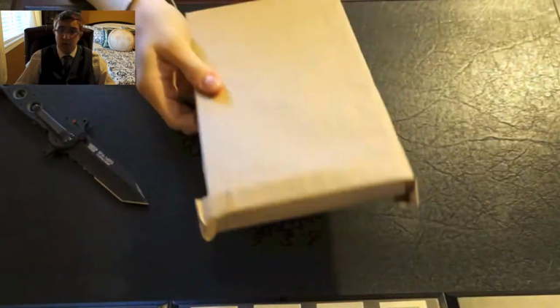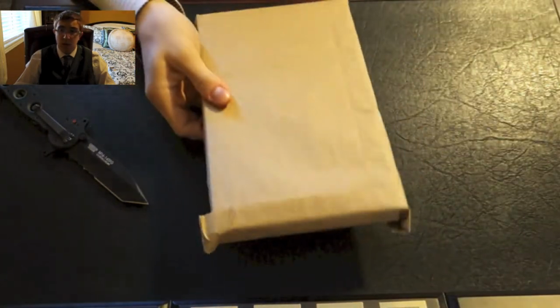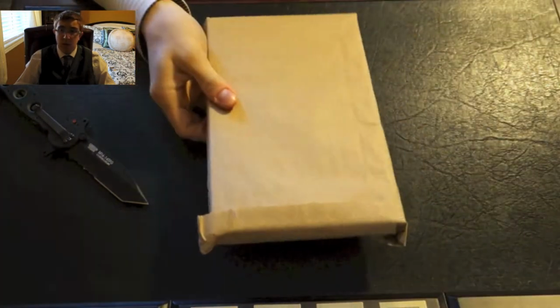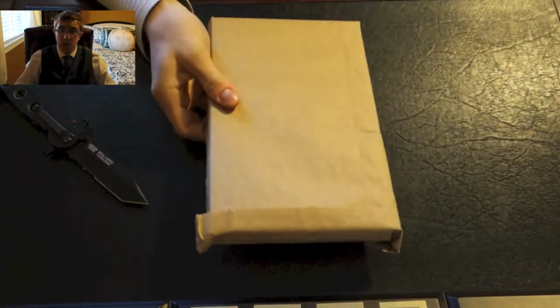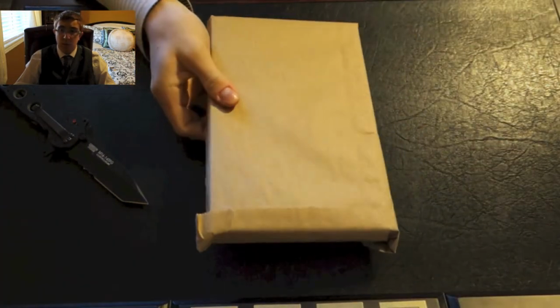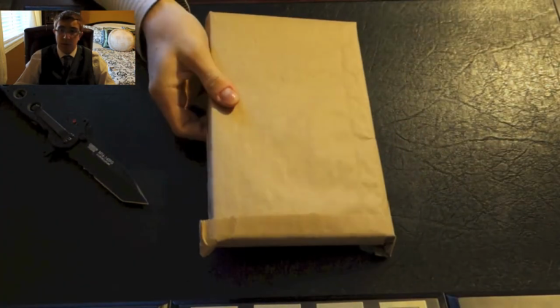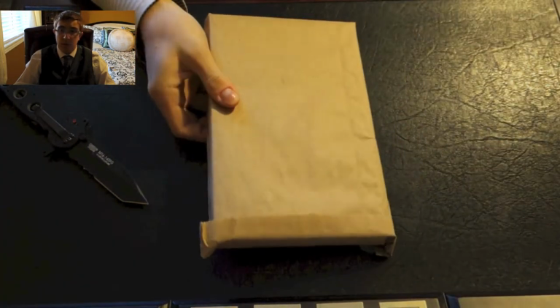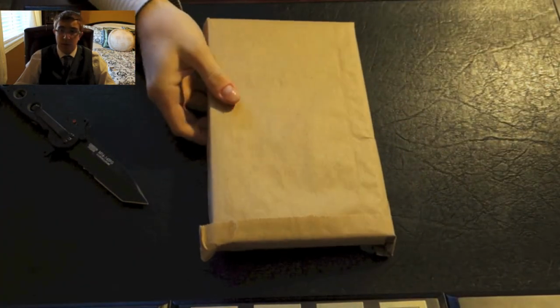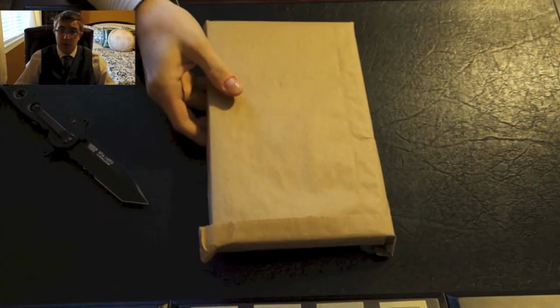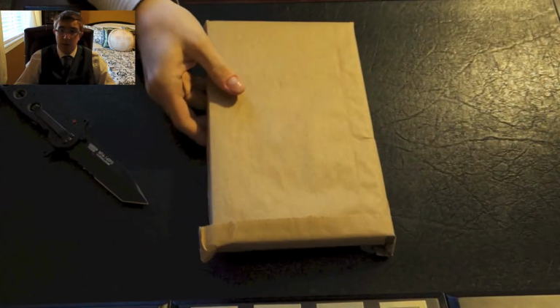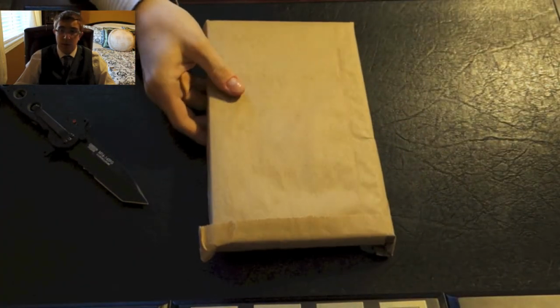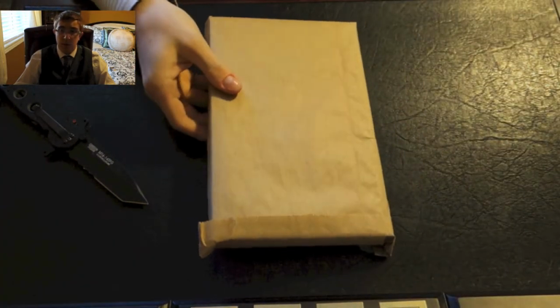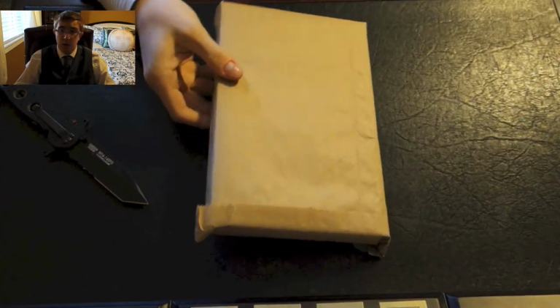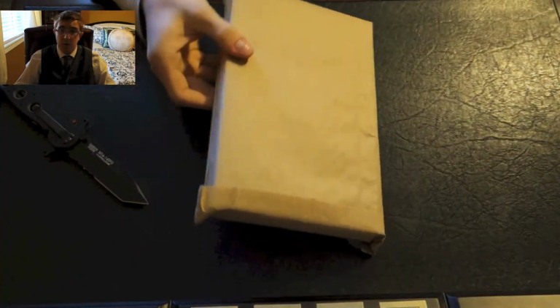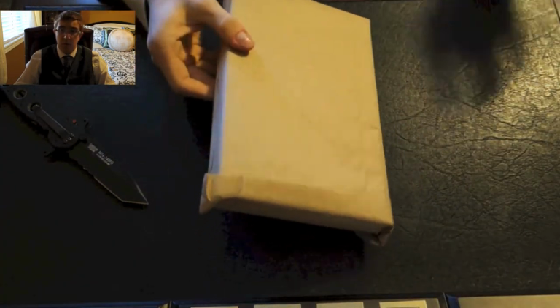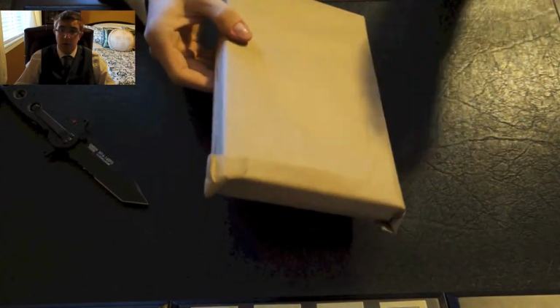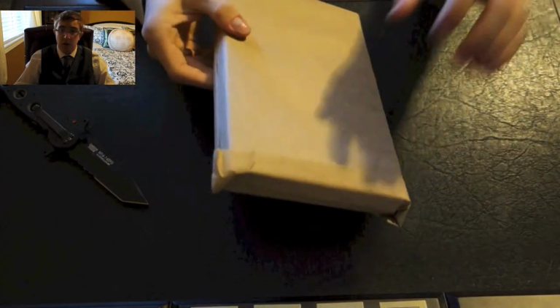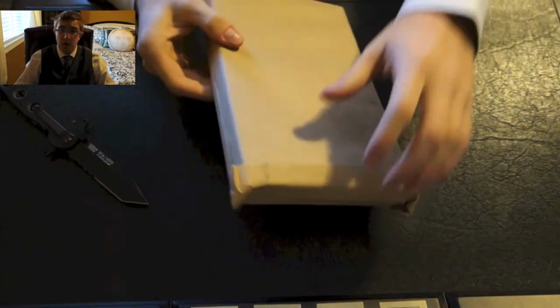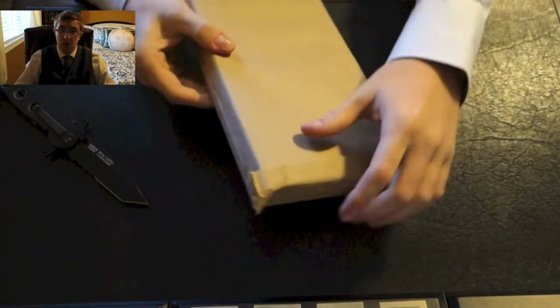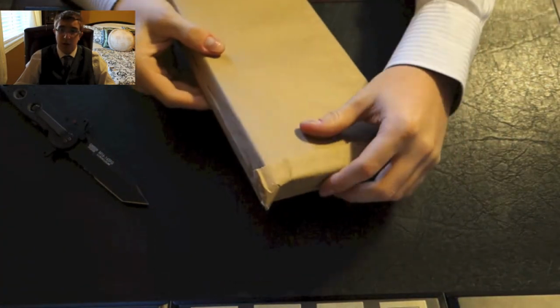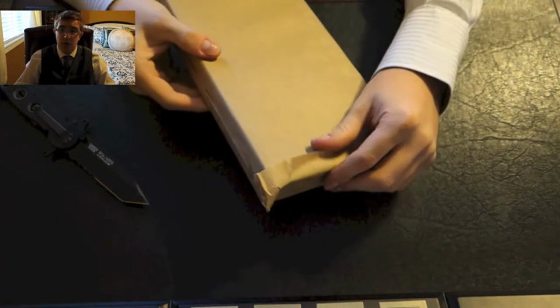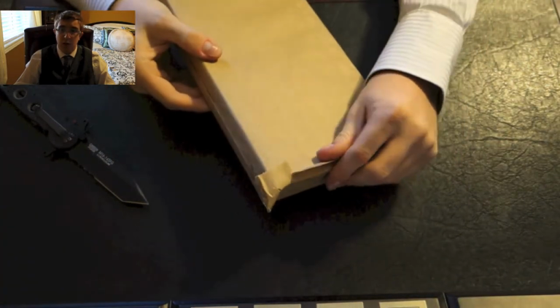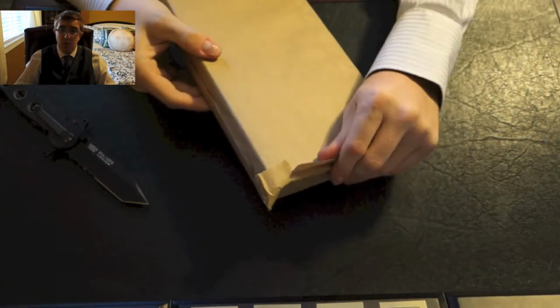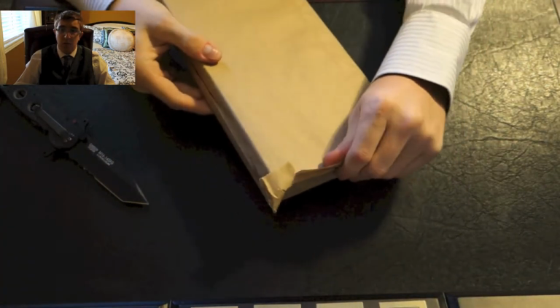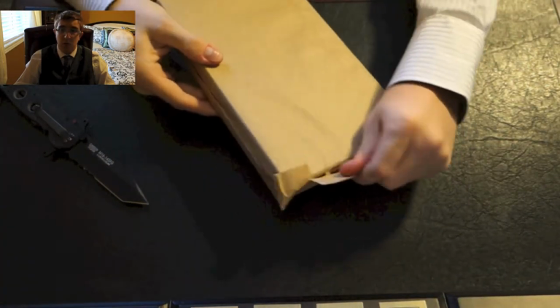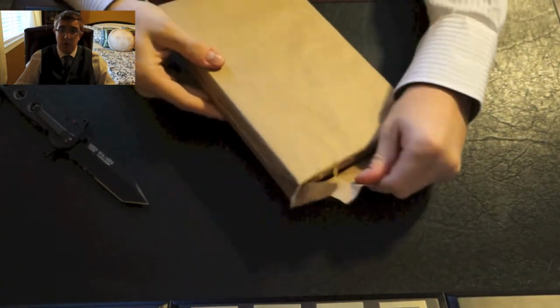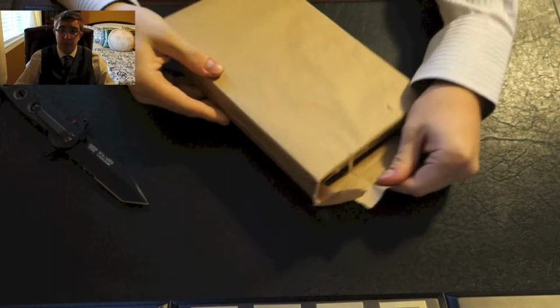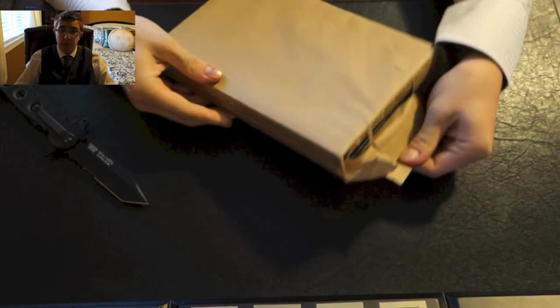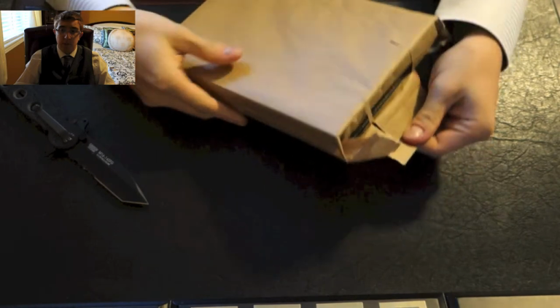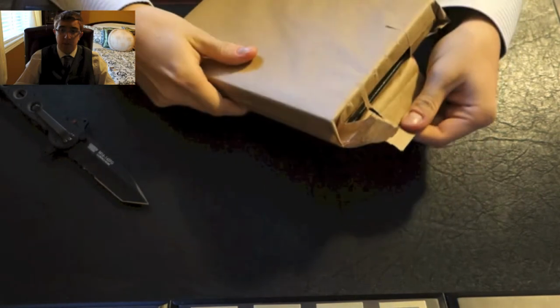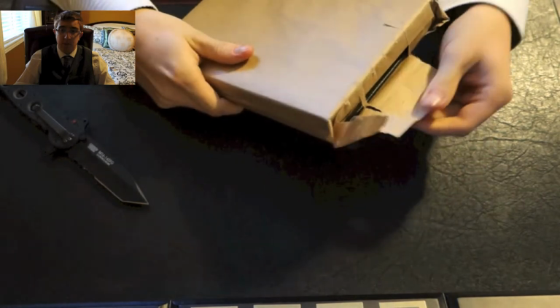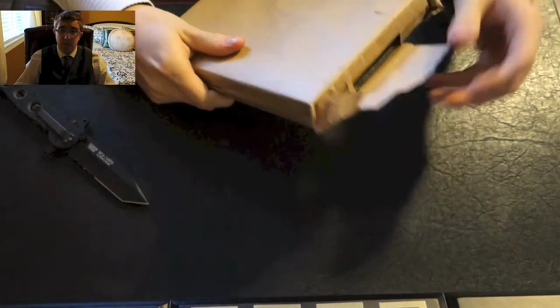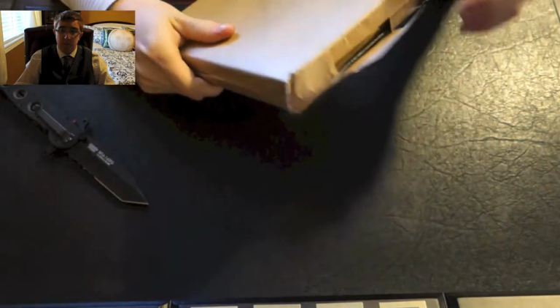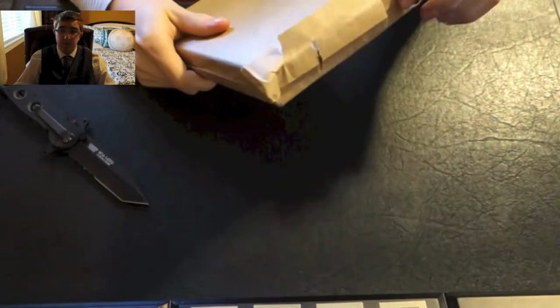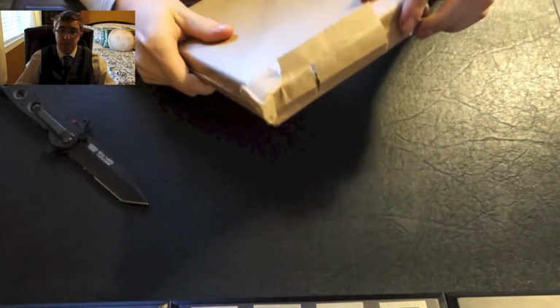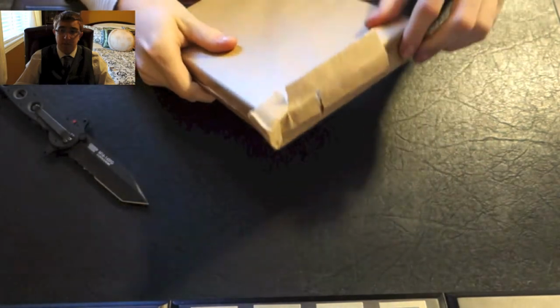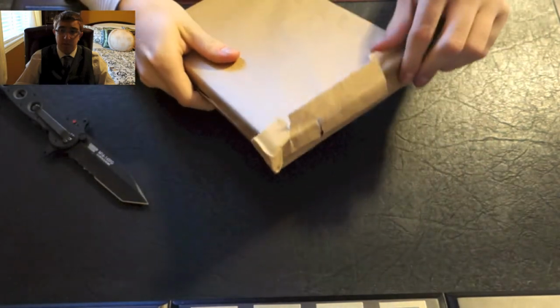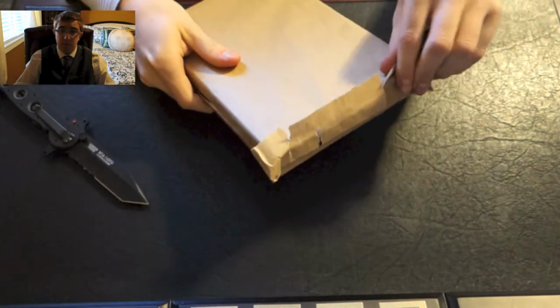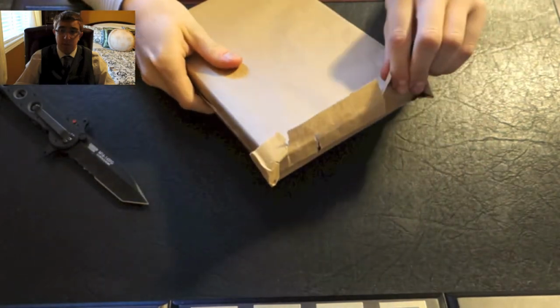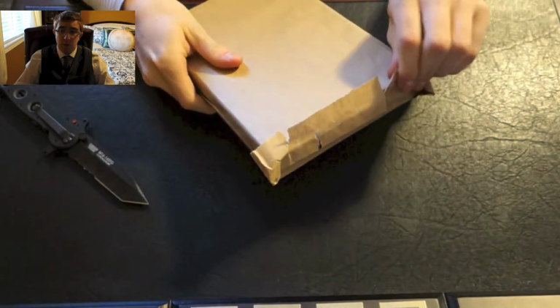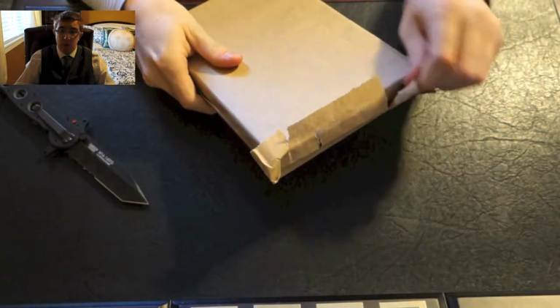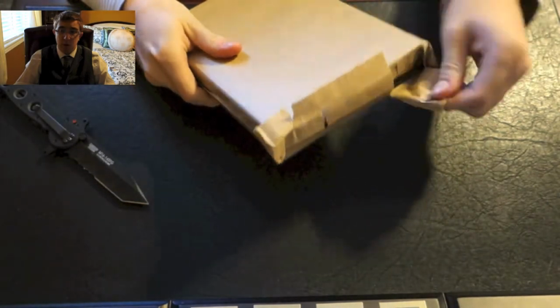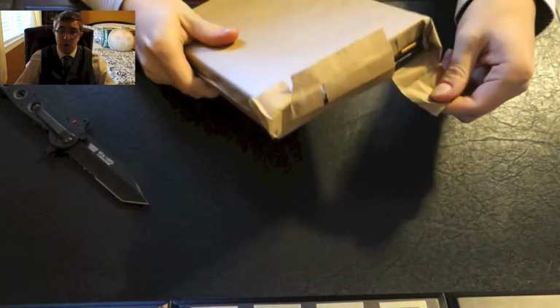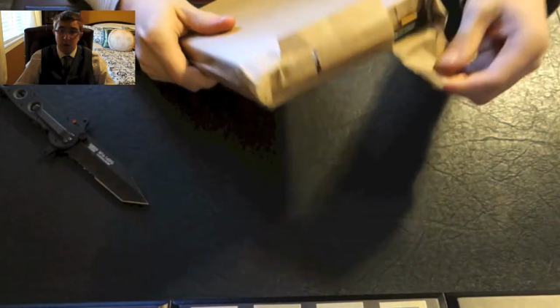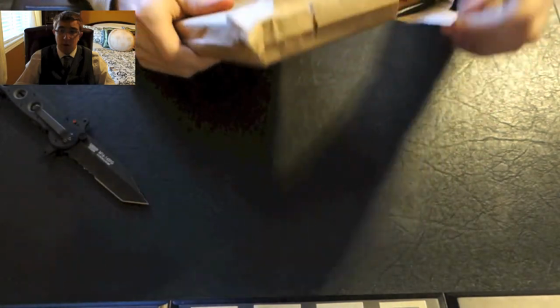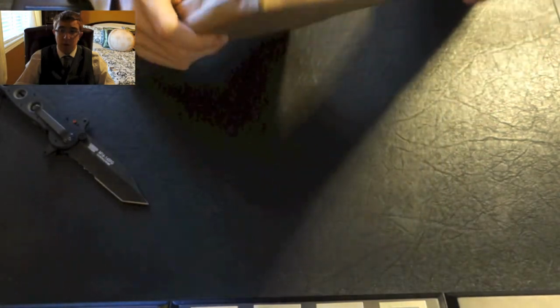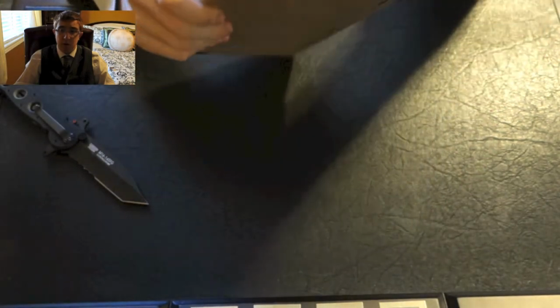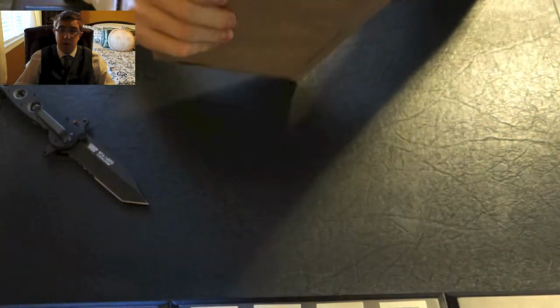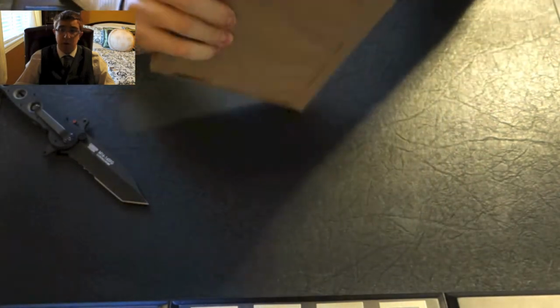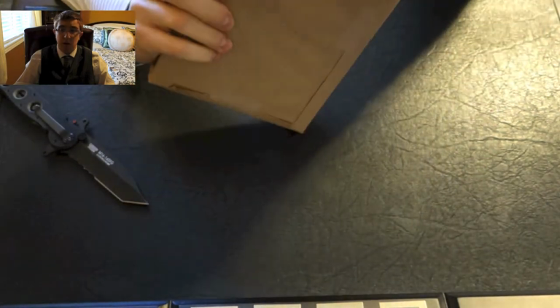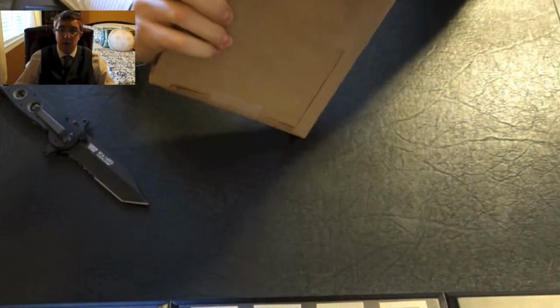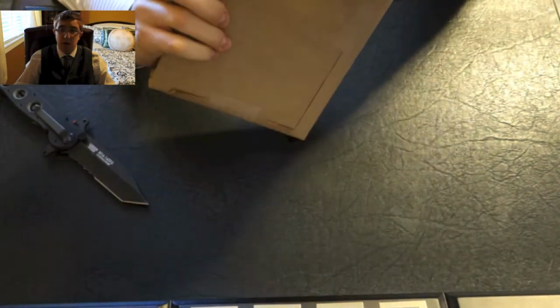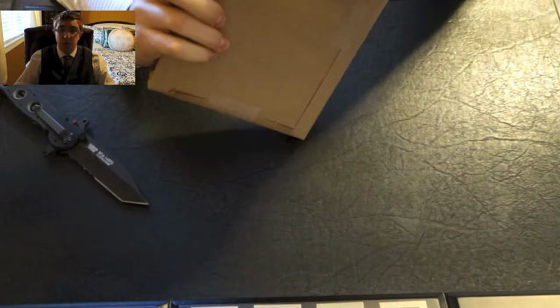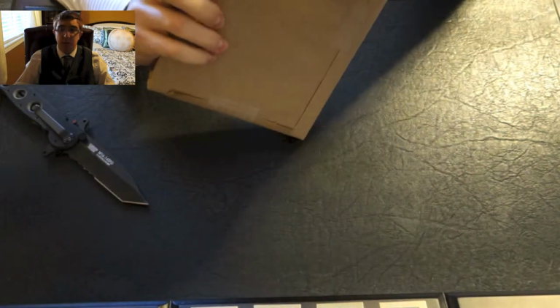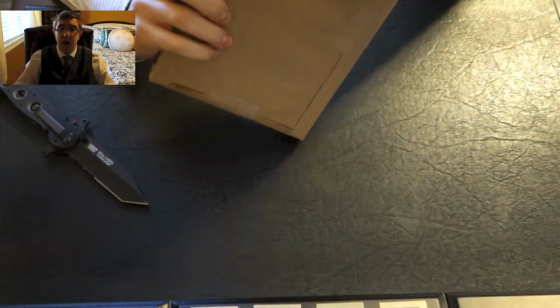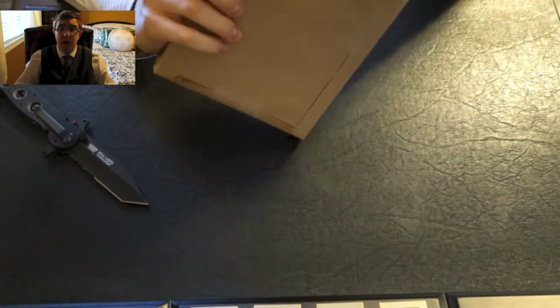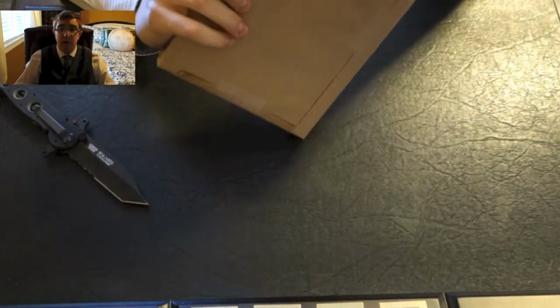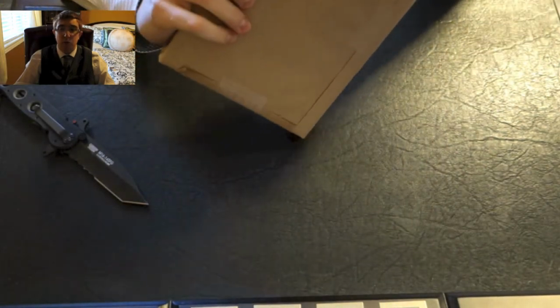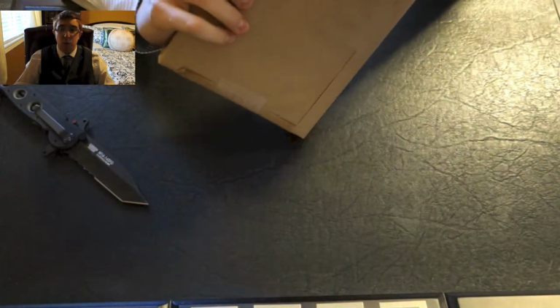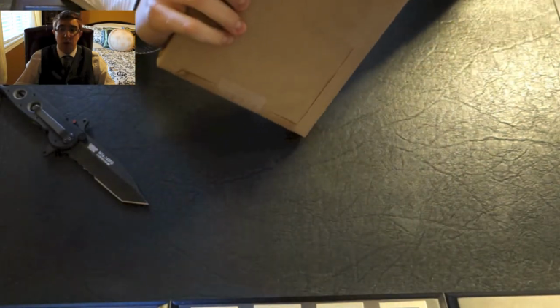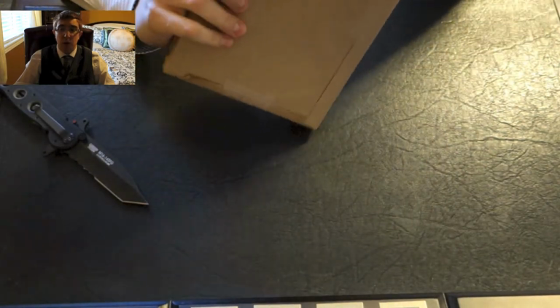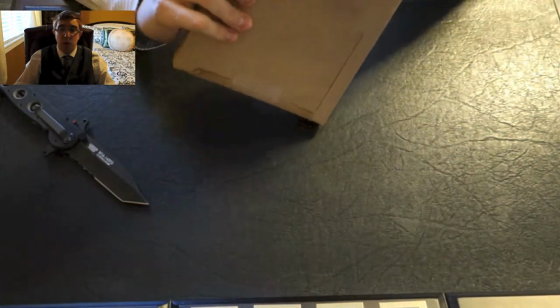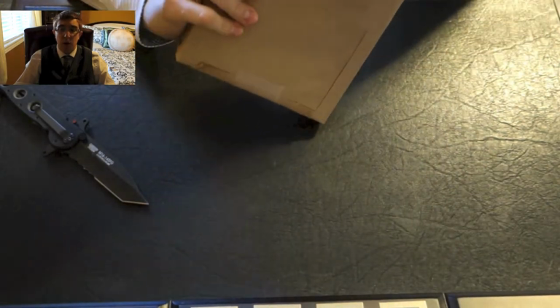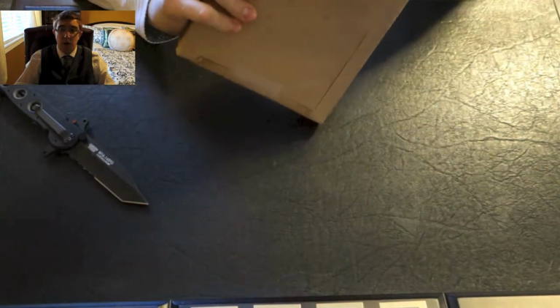So let's just open this up here and we'll take a look at the actual volume itself. As you can tell, it was packaged quite well.